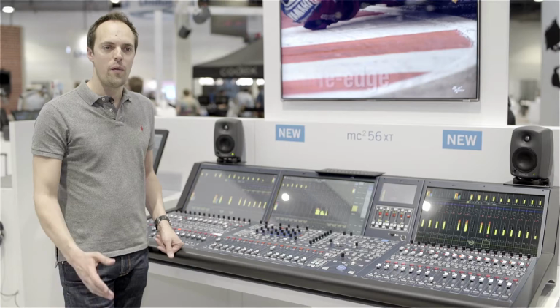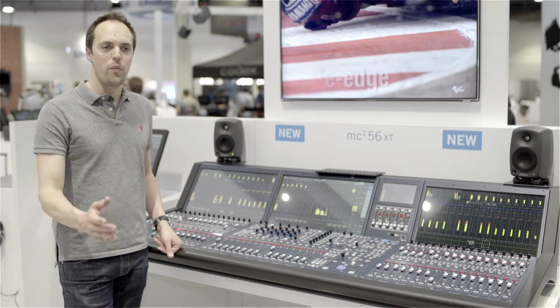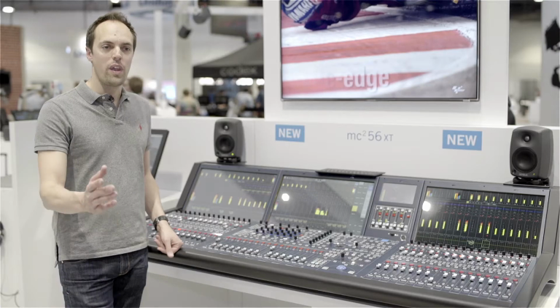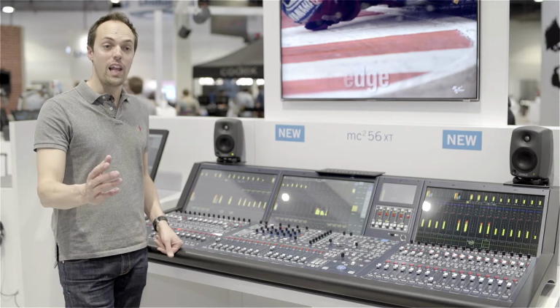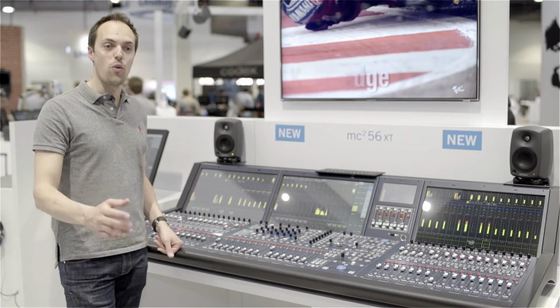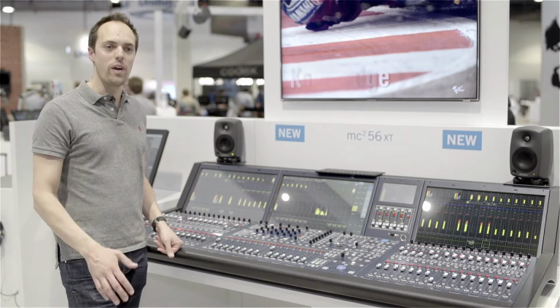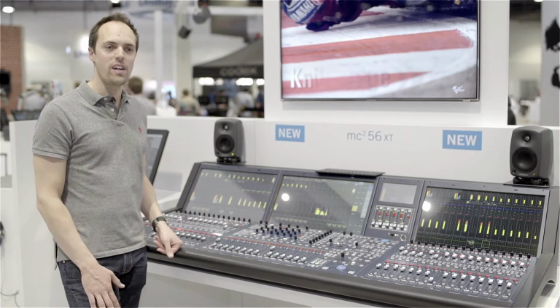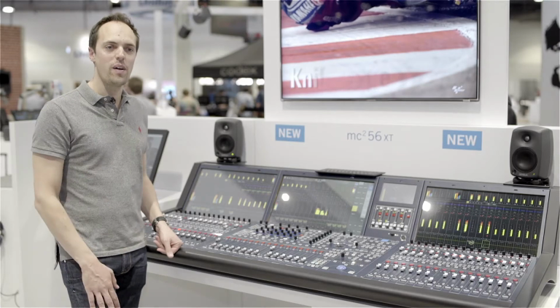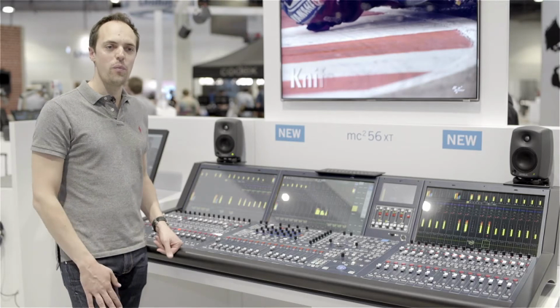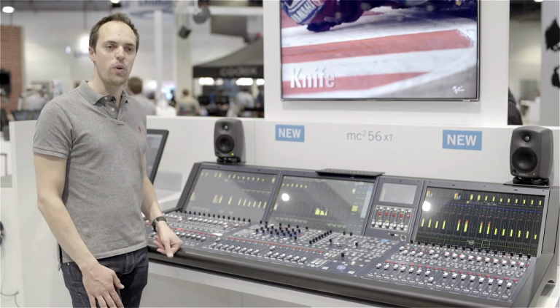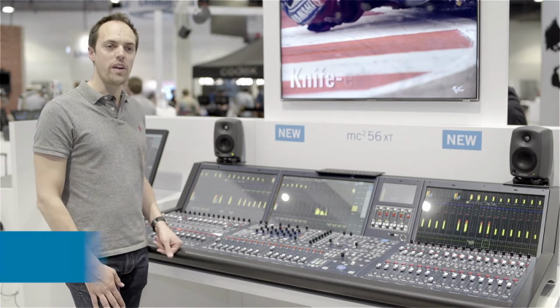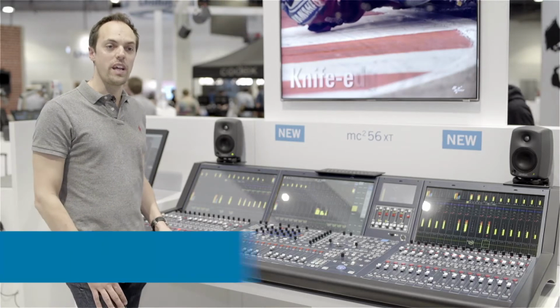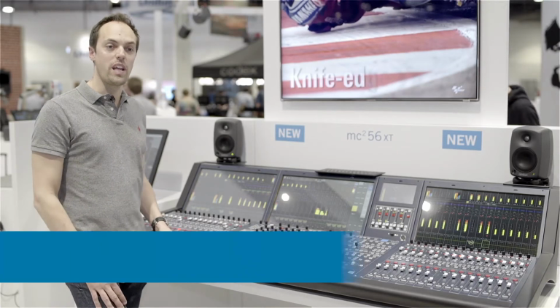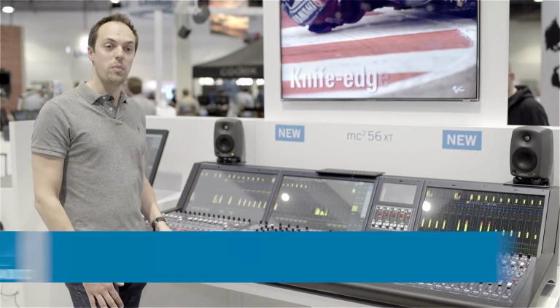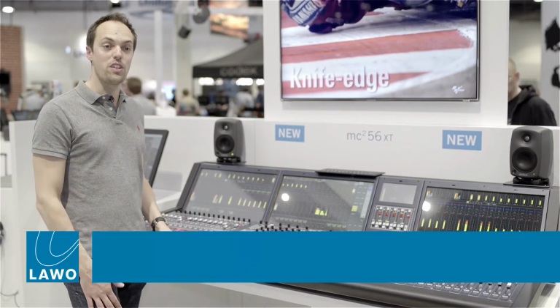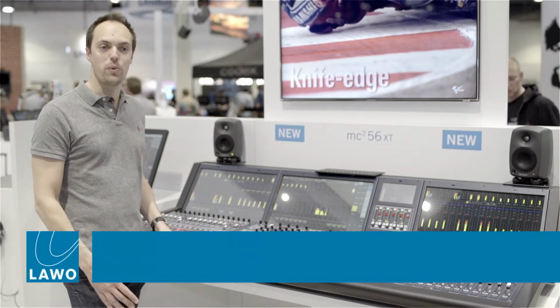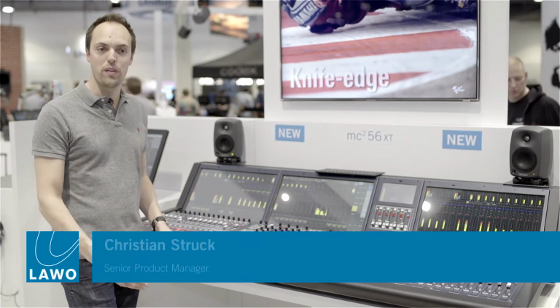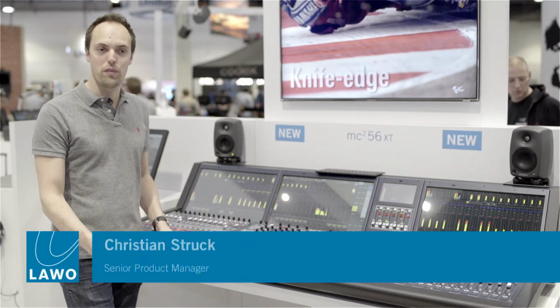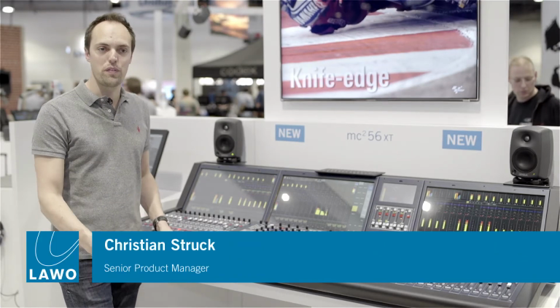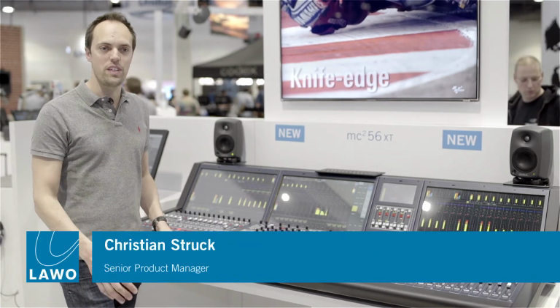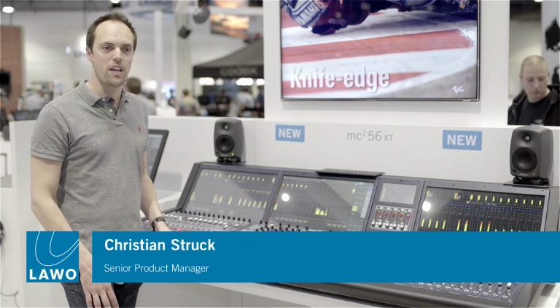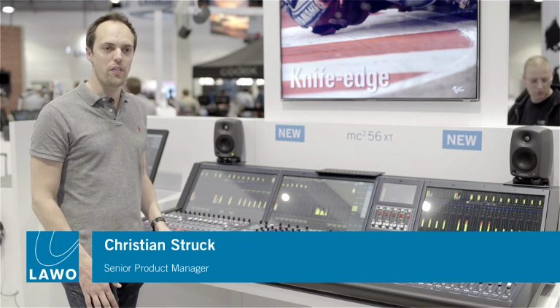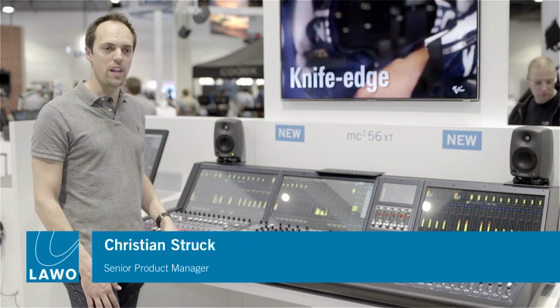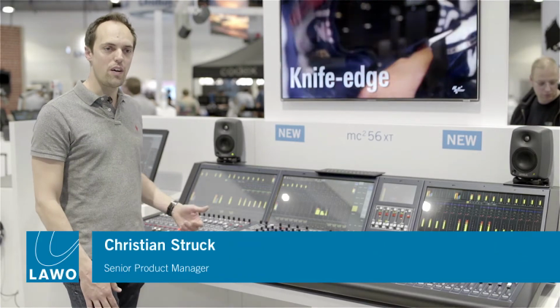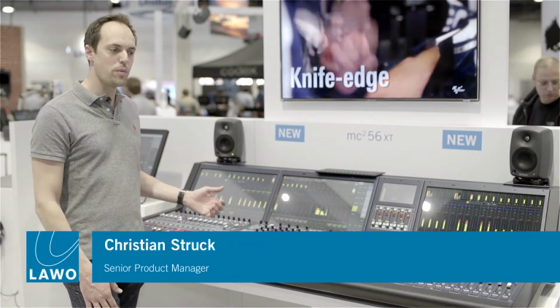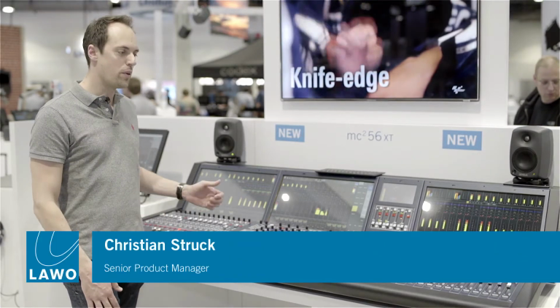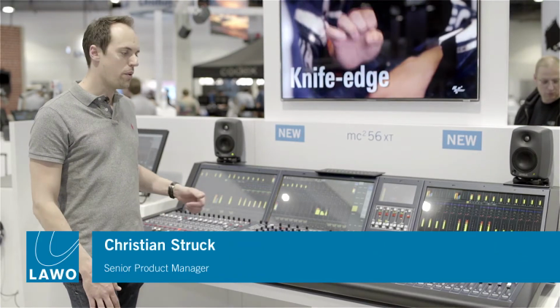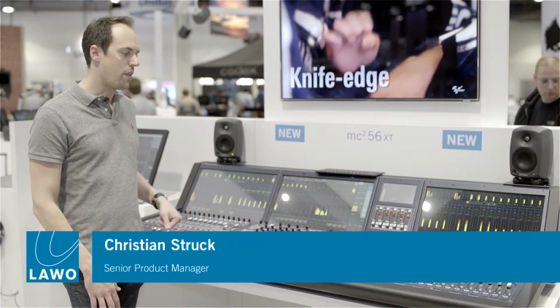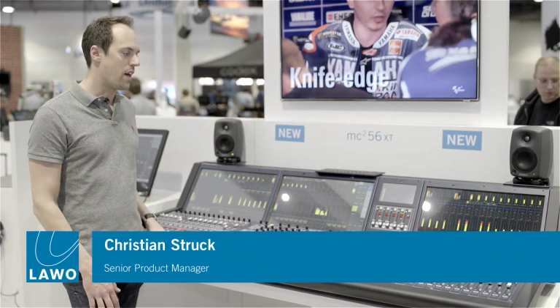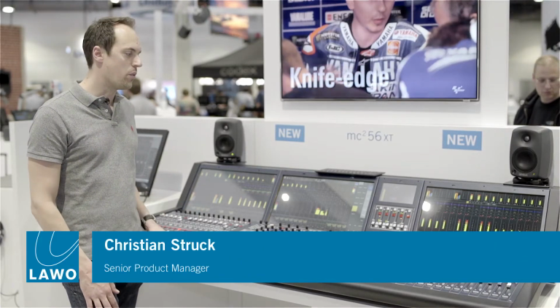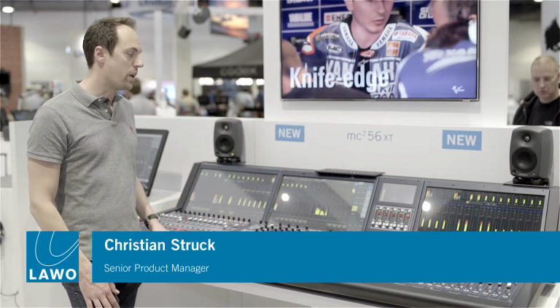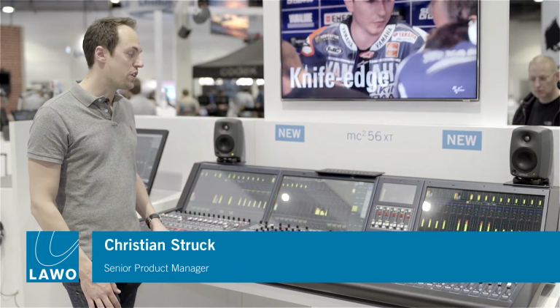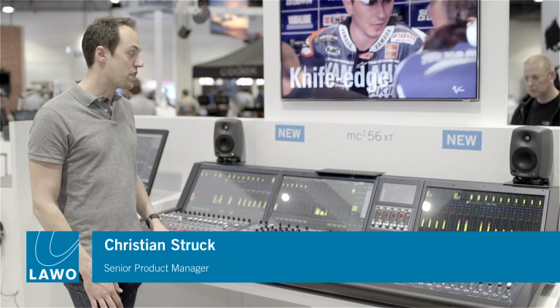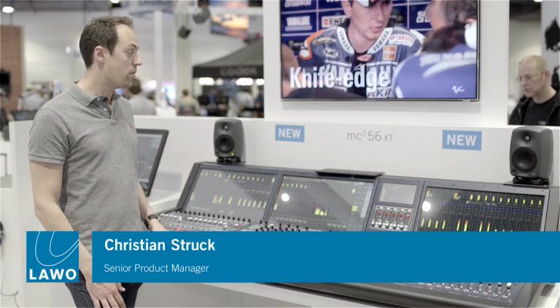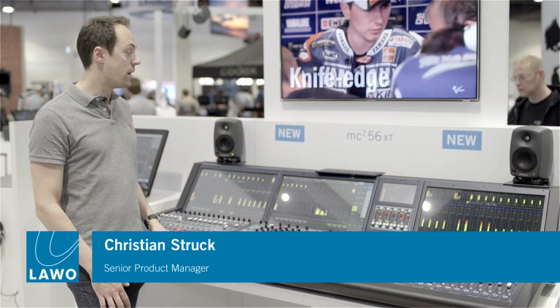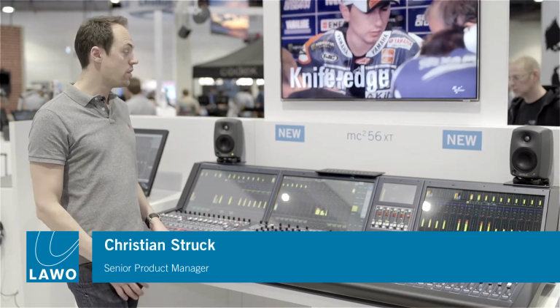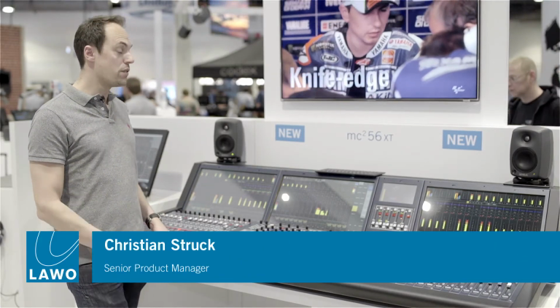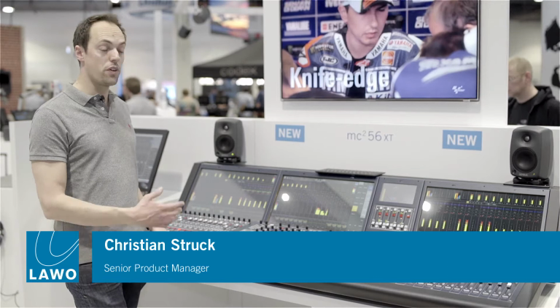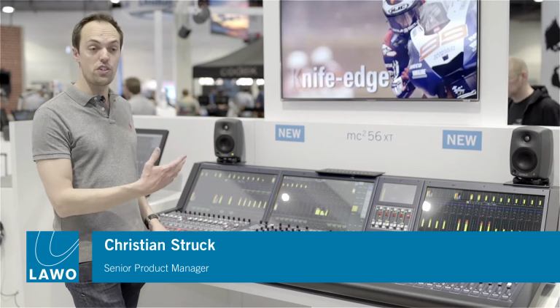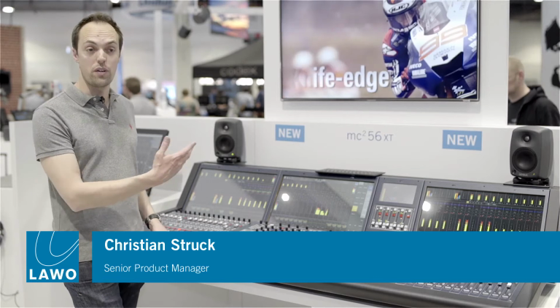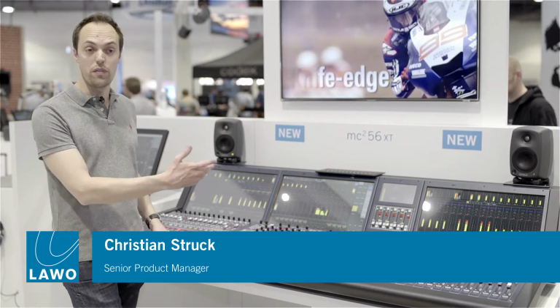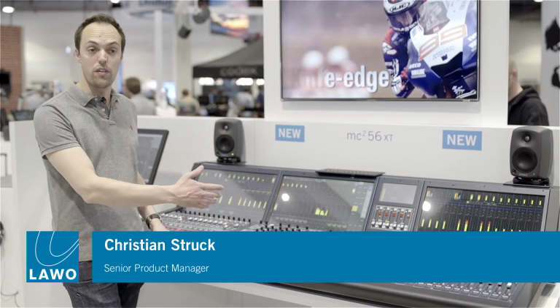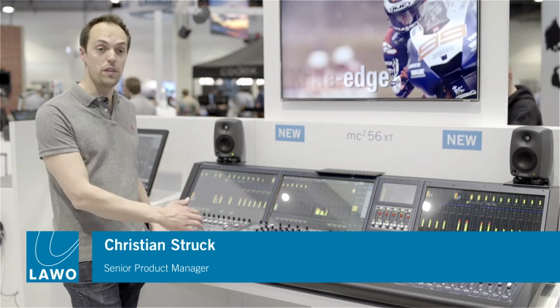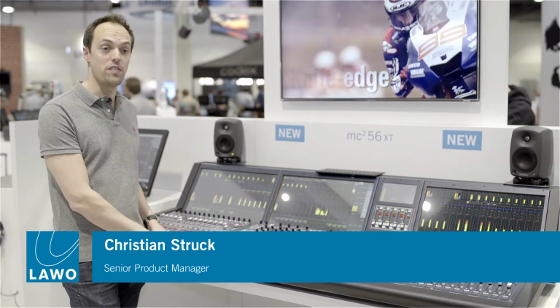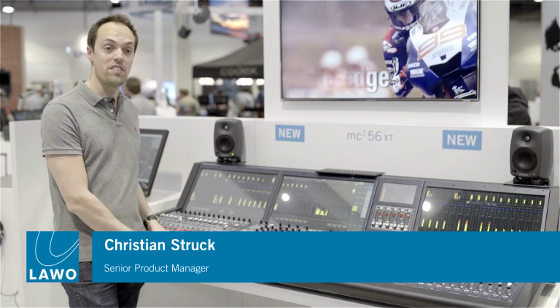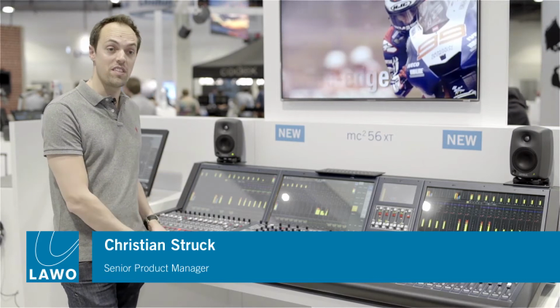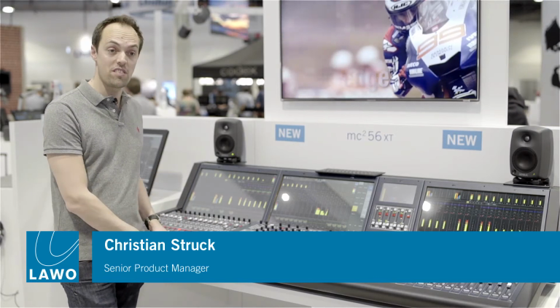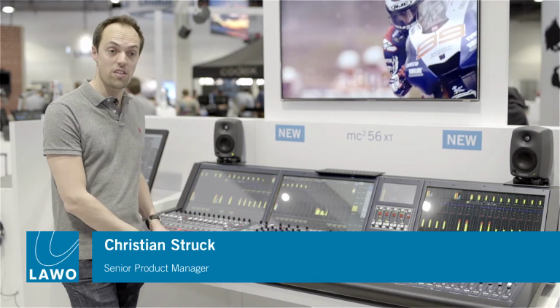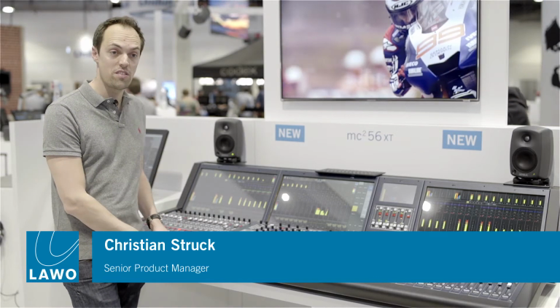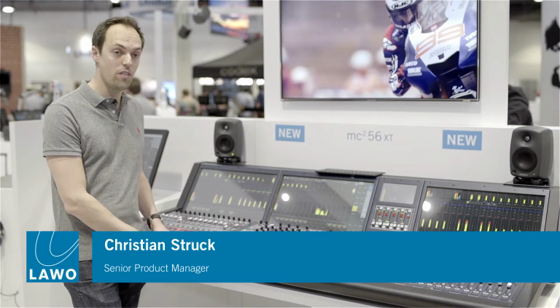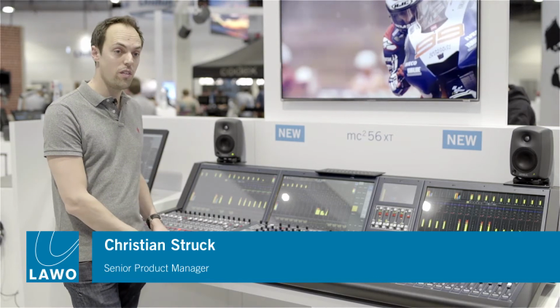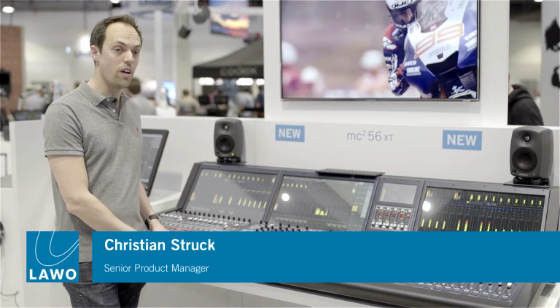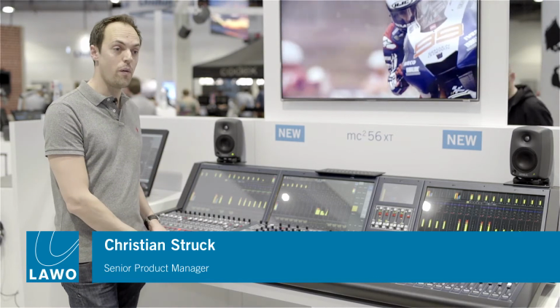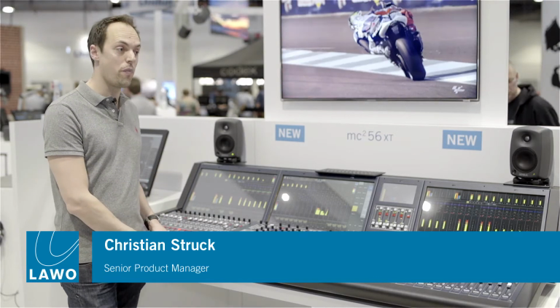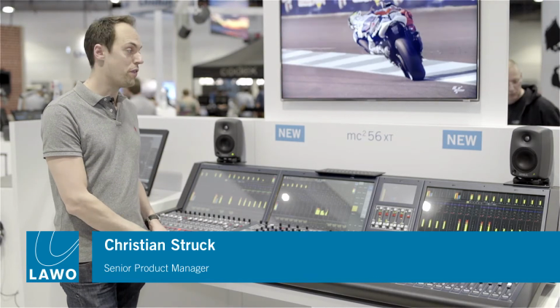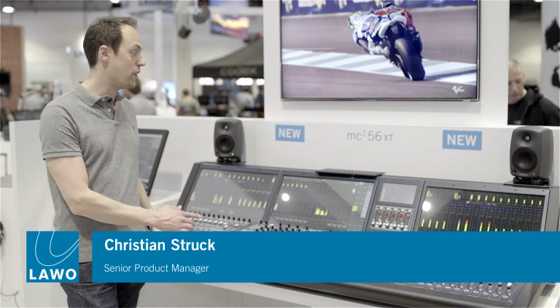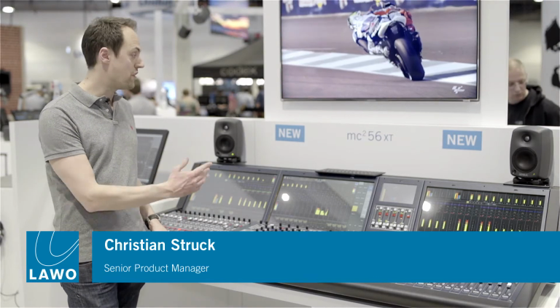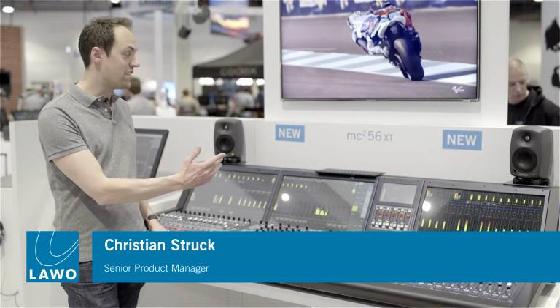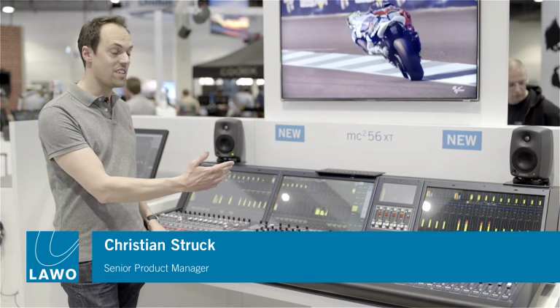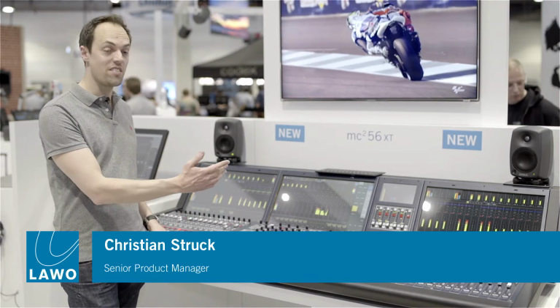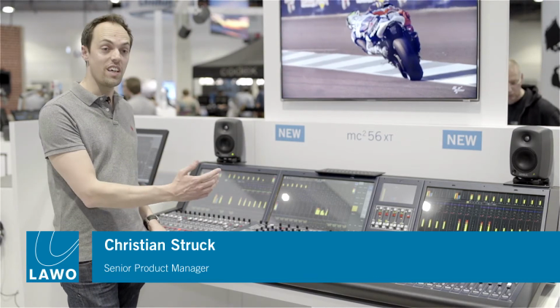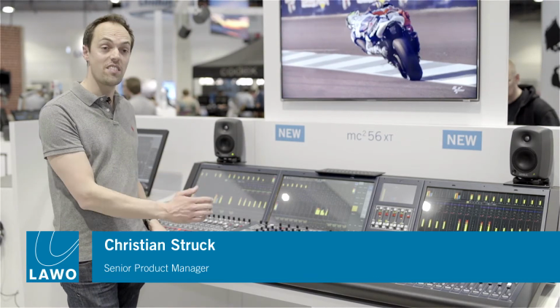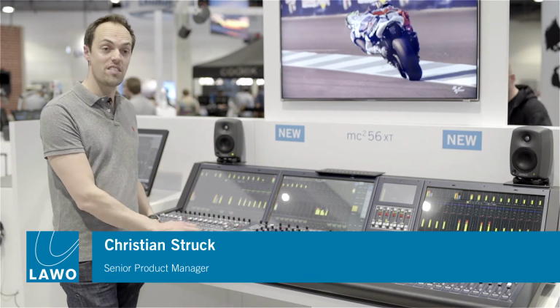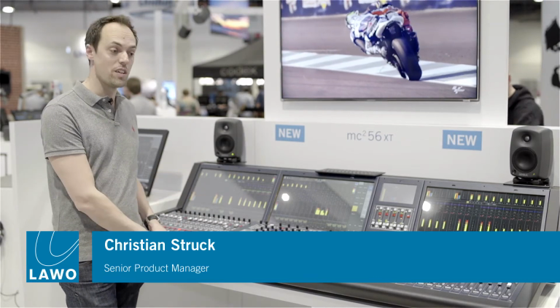Hello, welcome. We are at NAB 2015 at the Lava booth and we're showing a new version of our 56 console, the 56 XT.